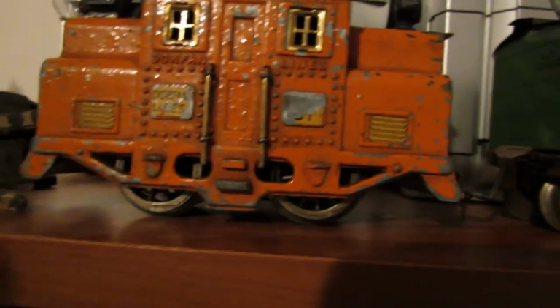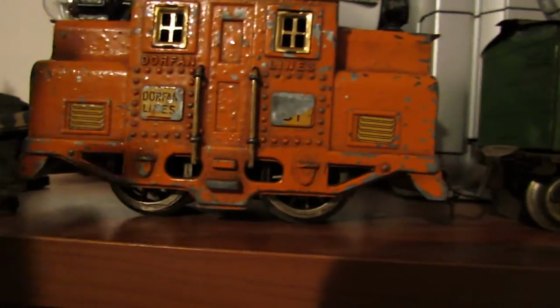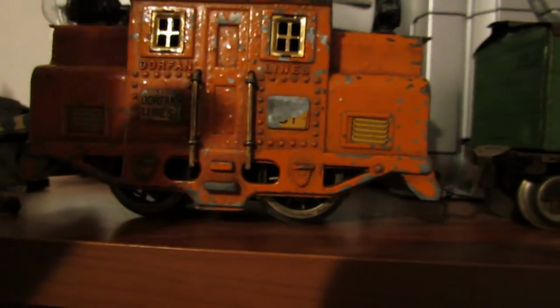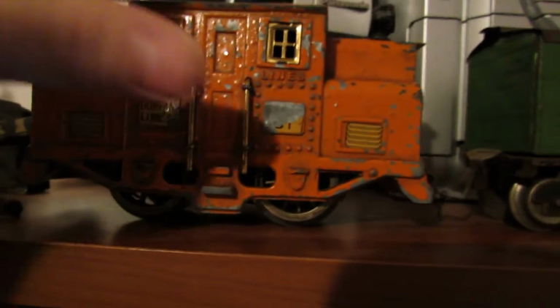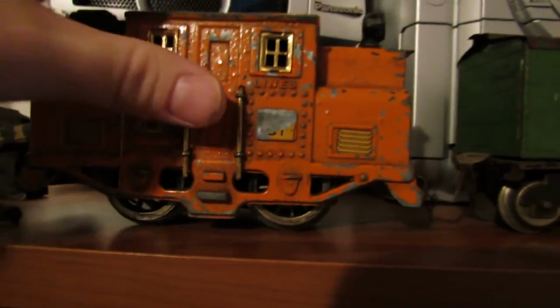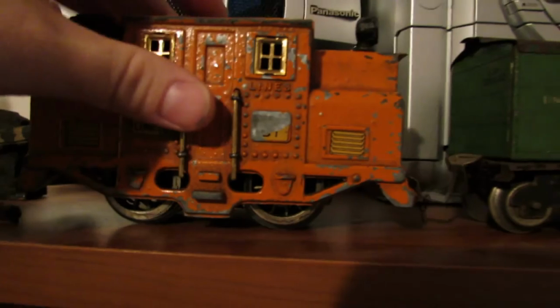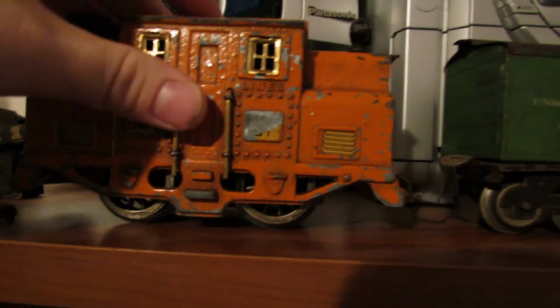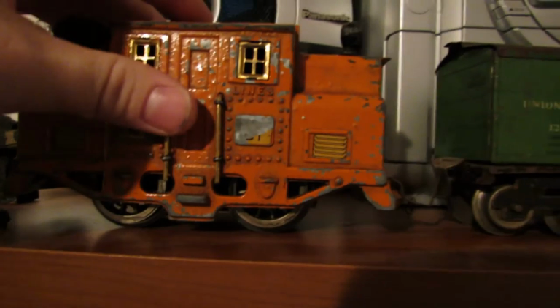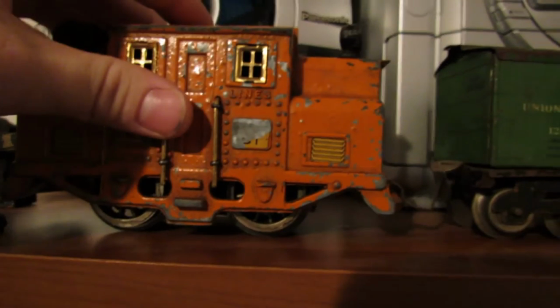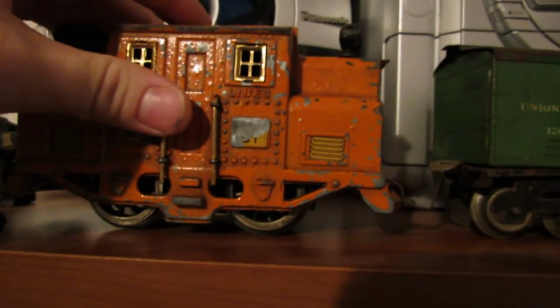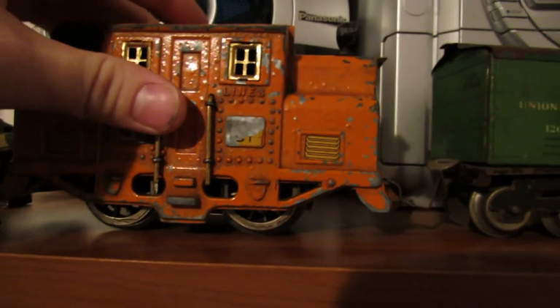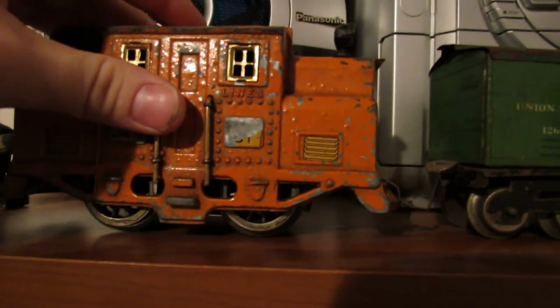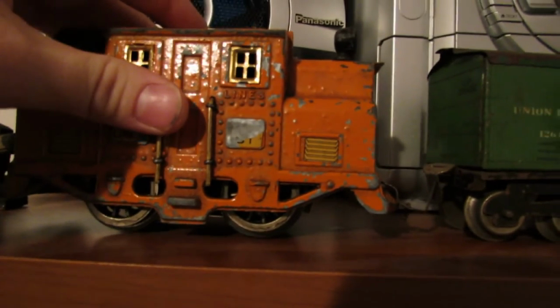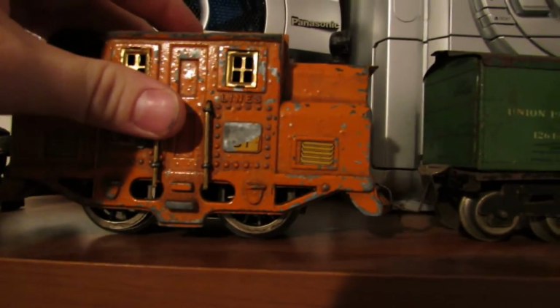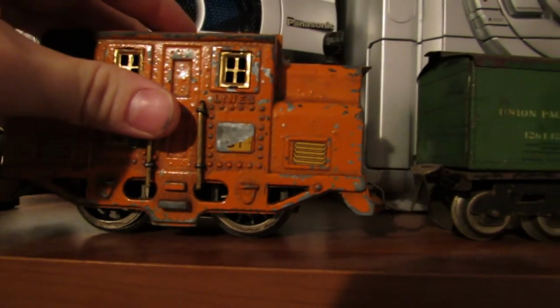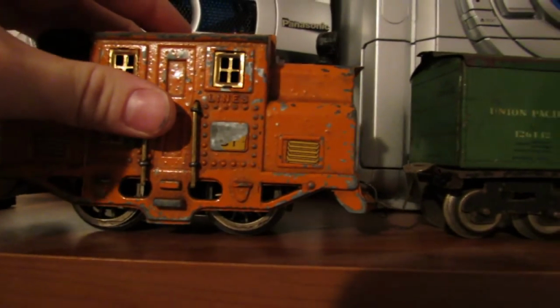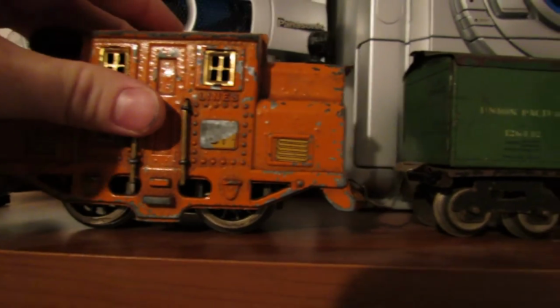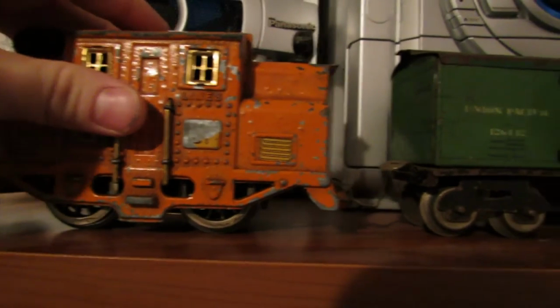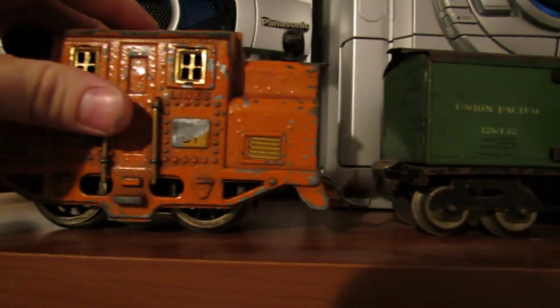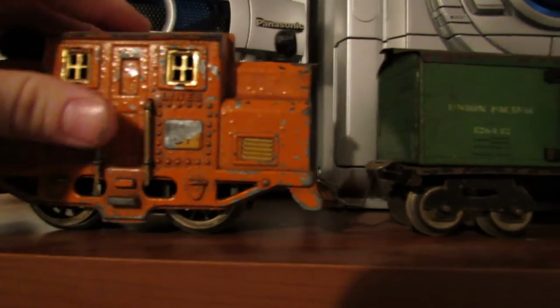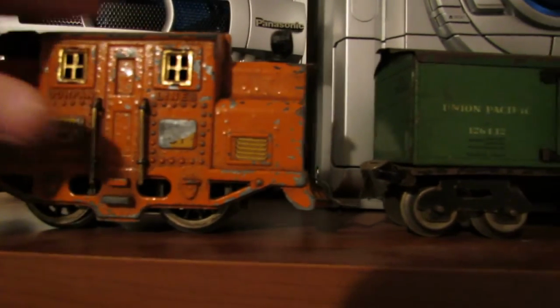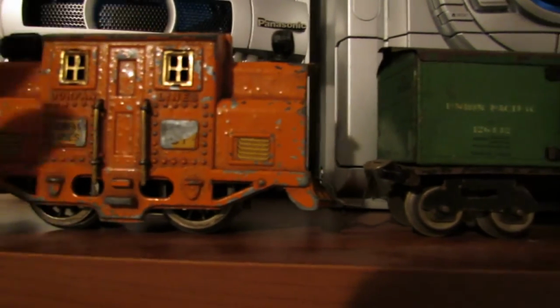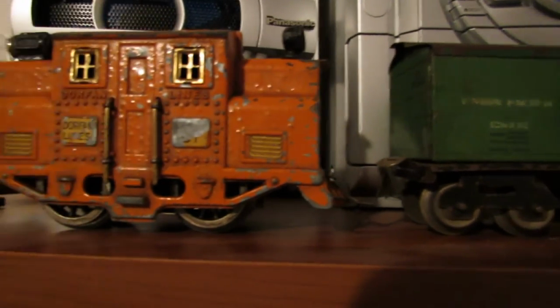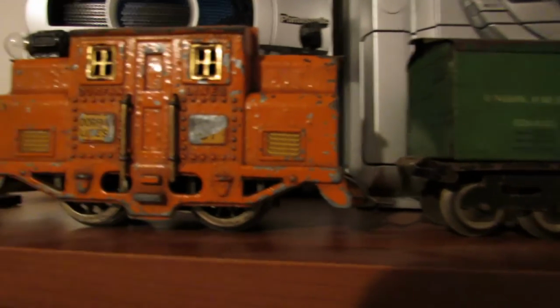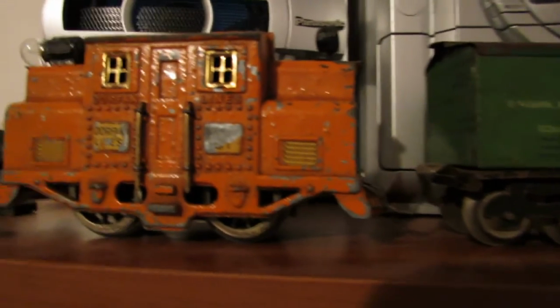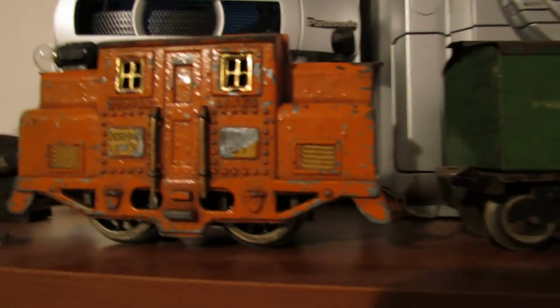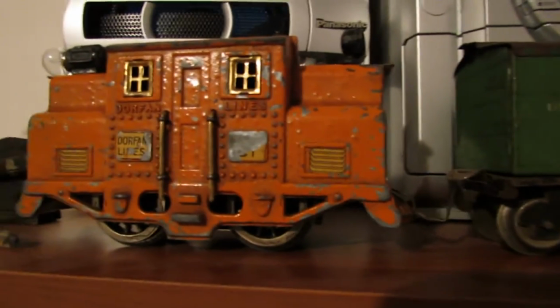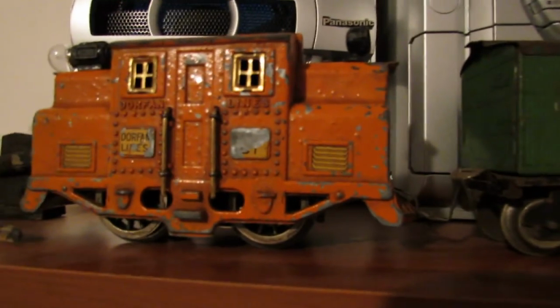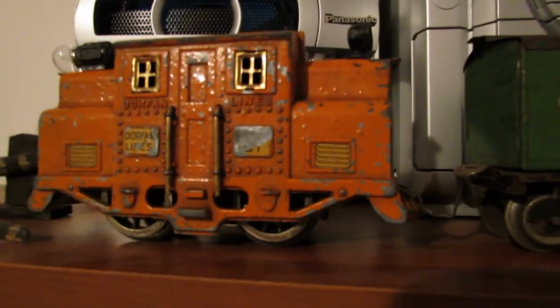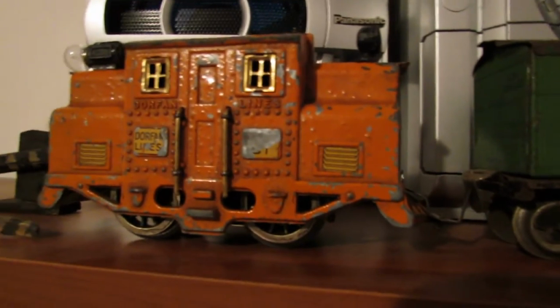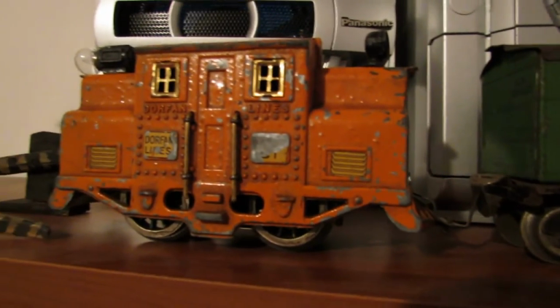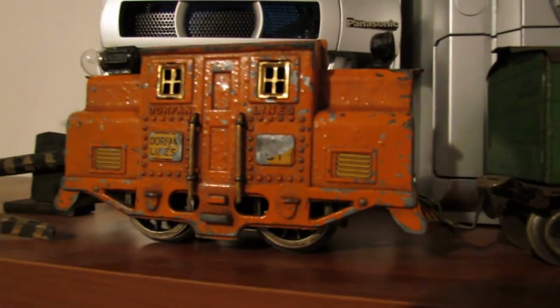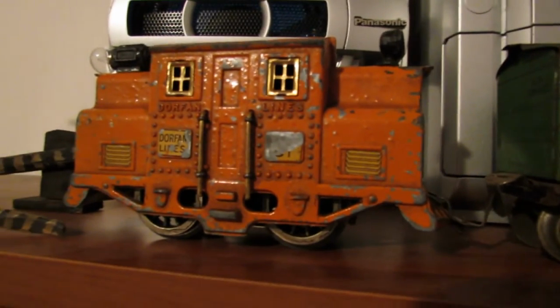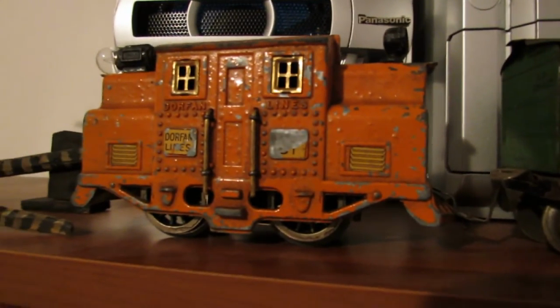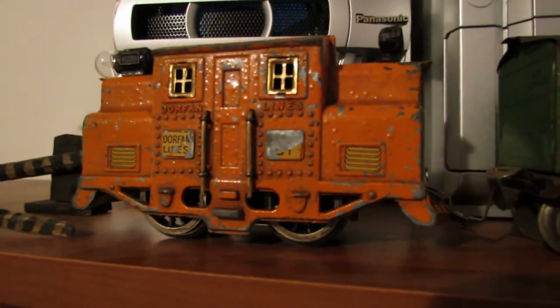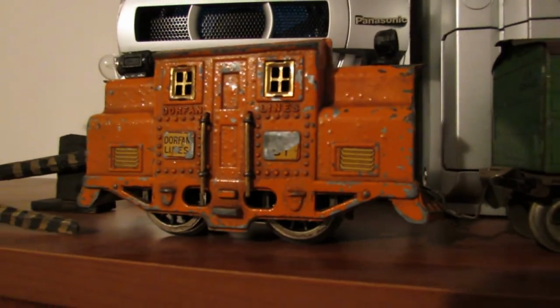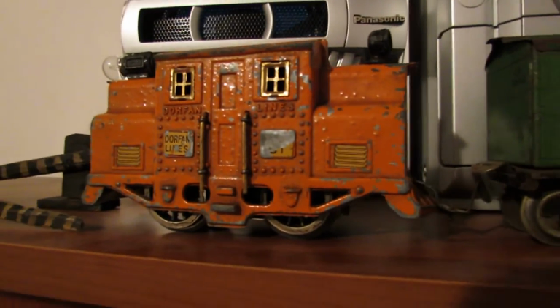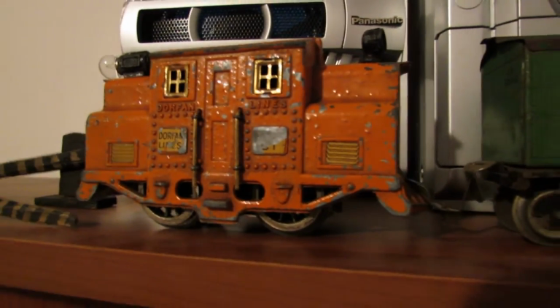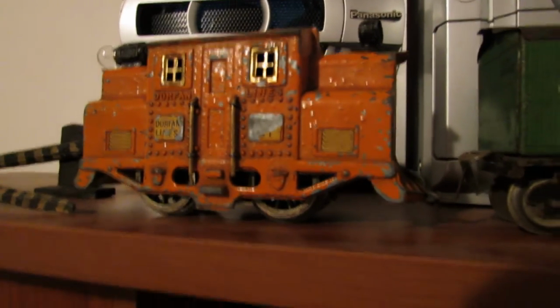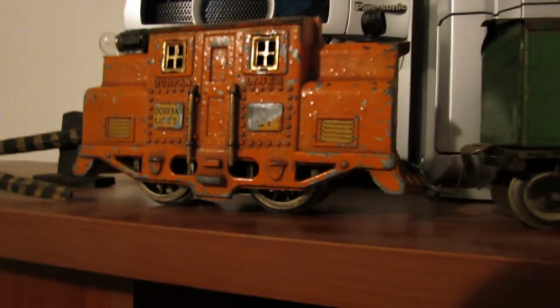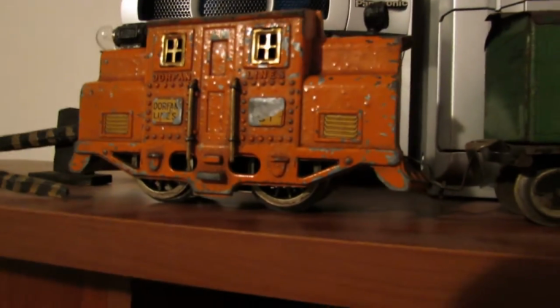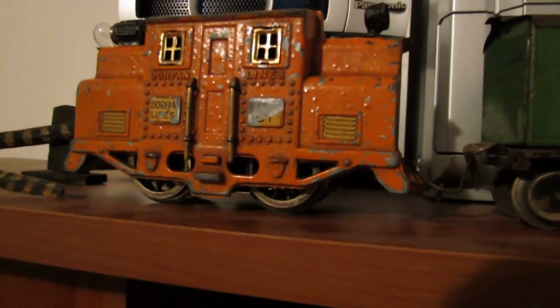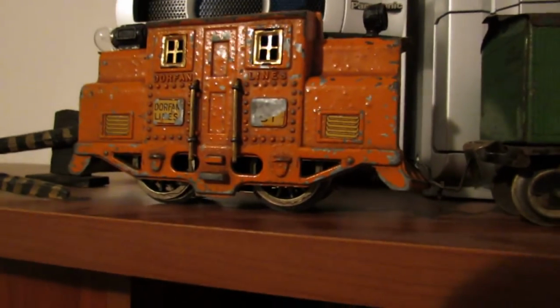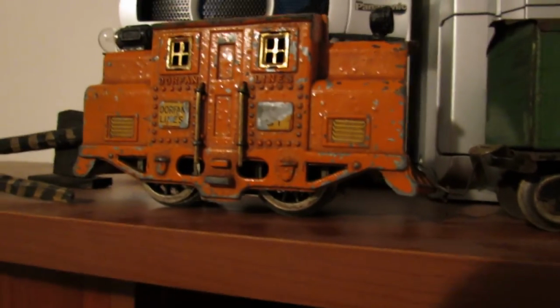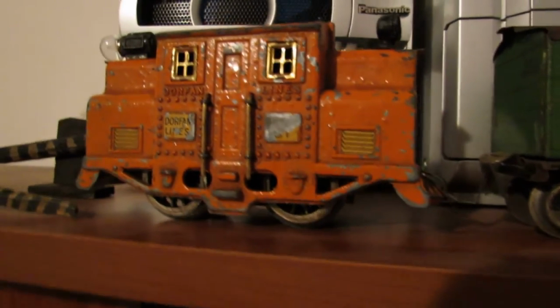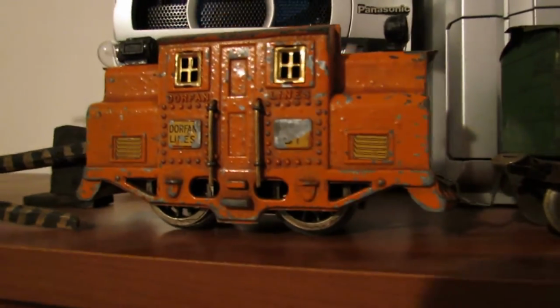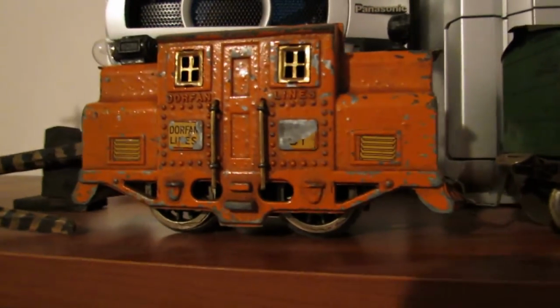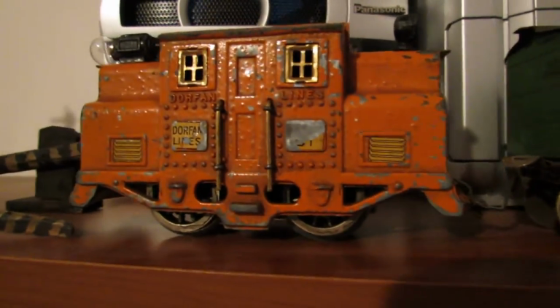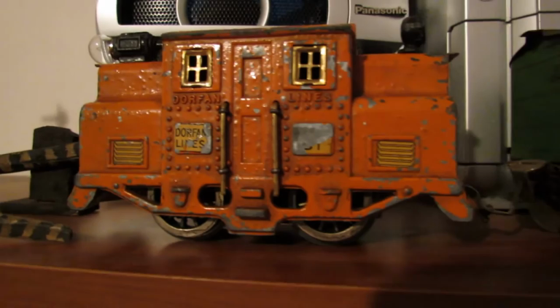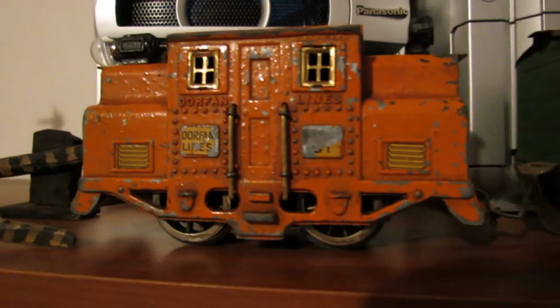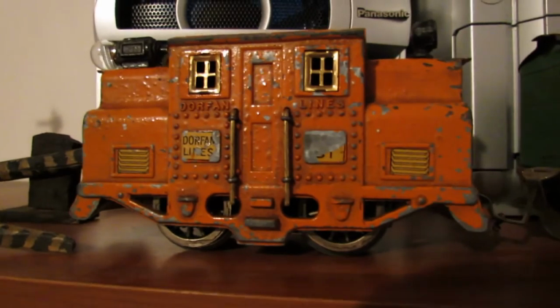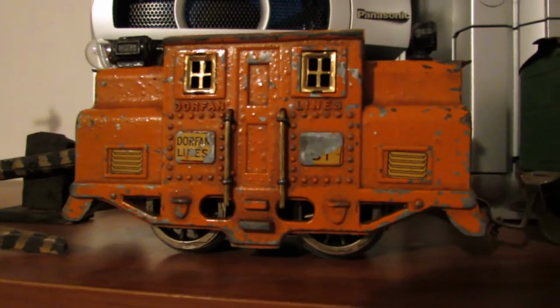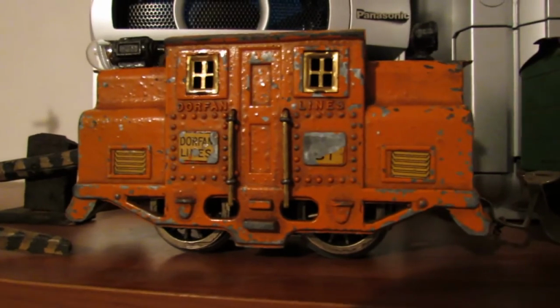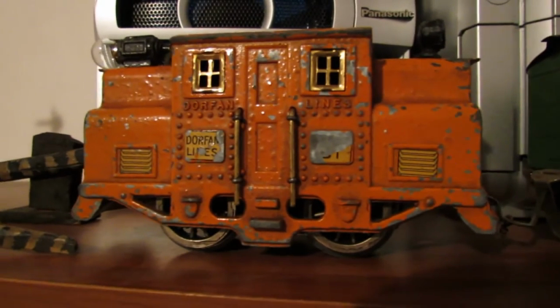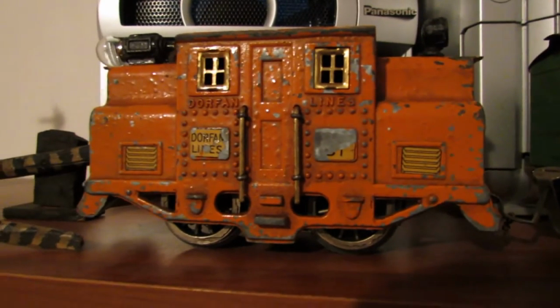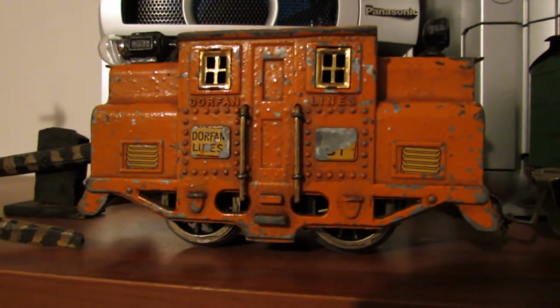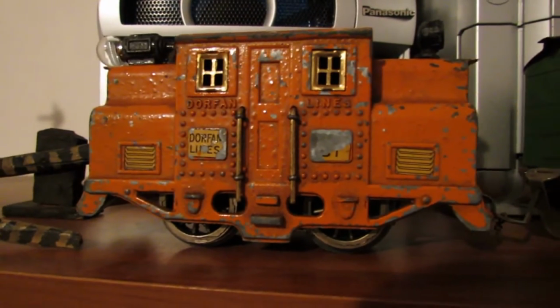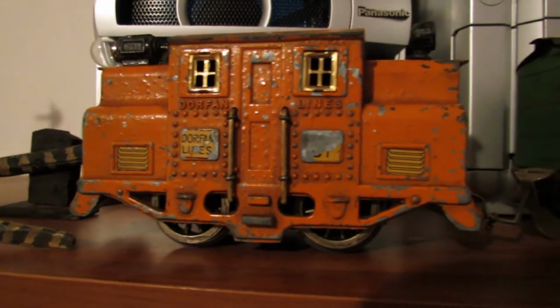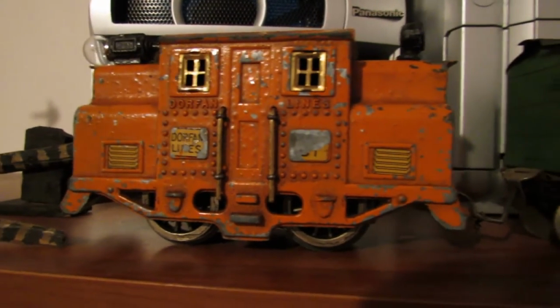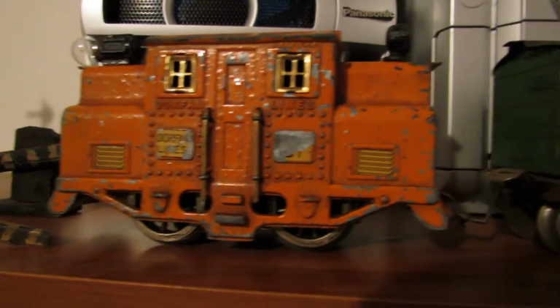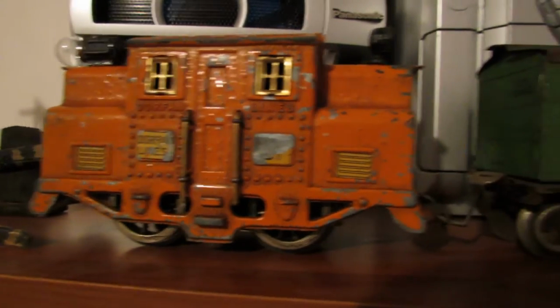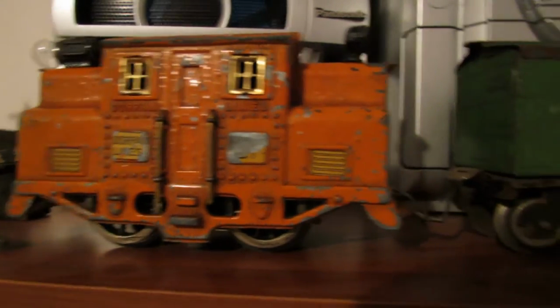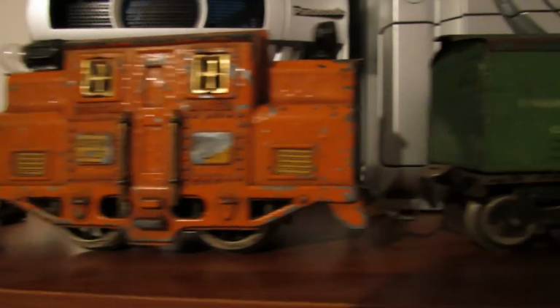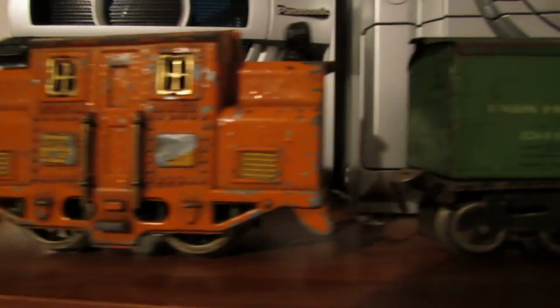Got it locally at an estate sale about two minutes away from my house. My parents gave it to me for Christmas — it's a five-car freight set.